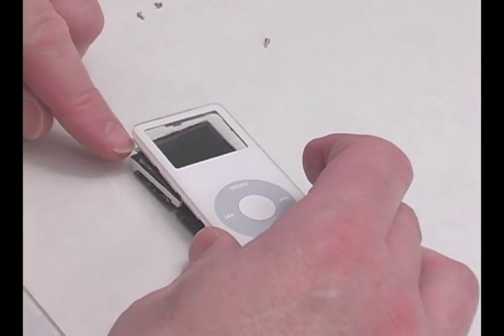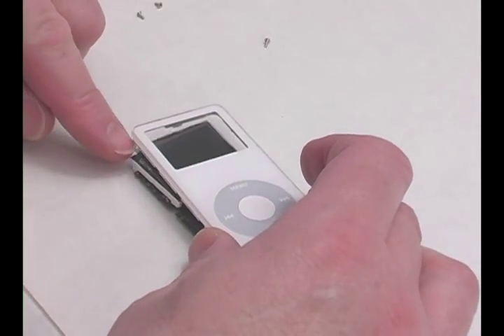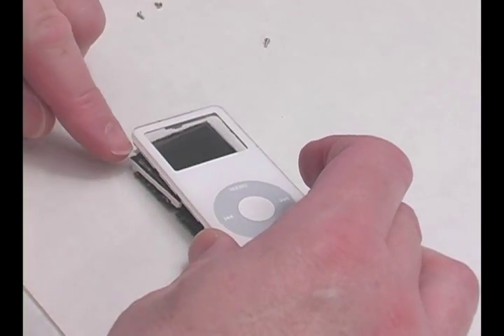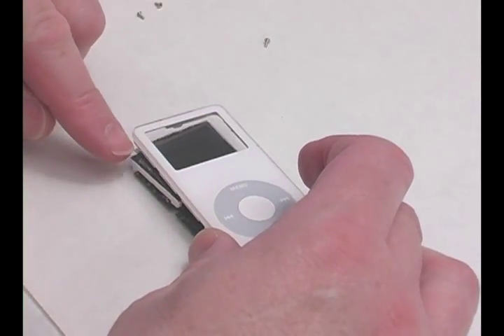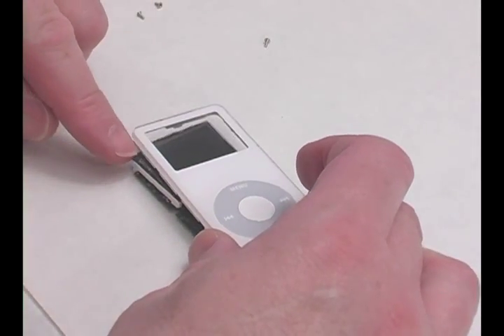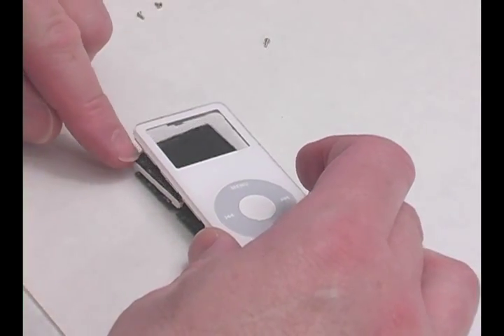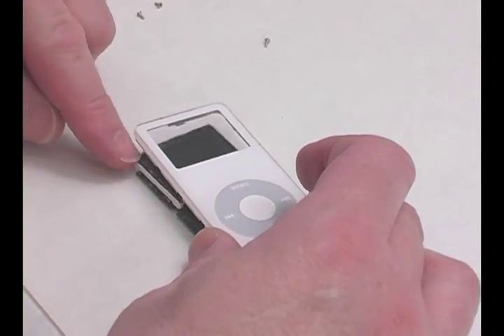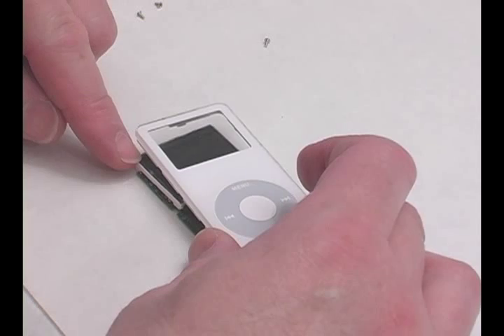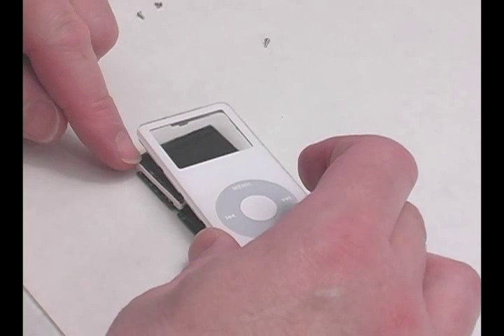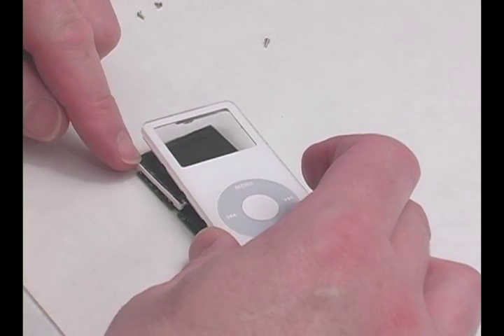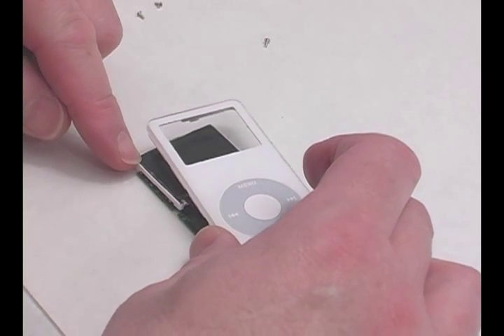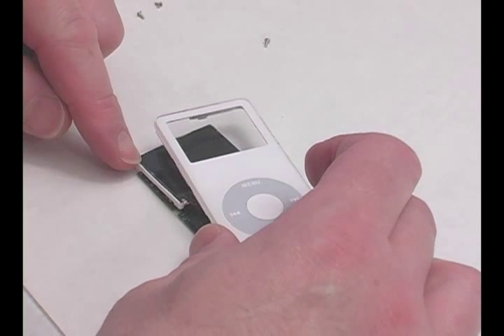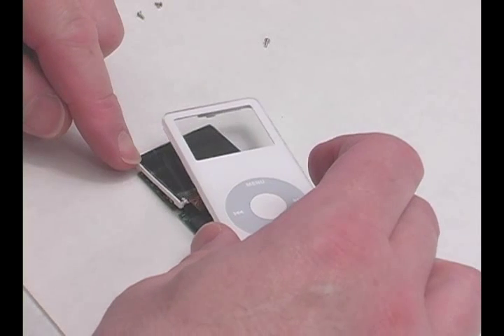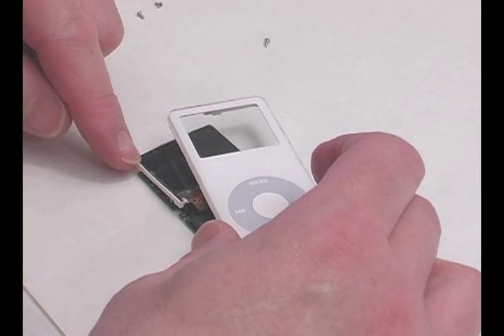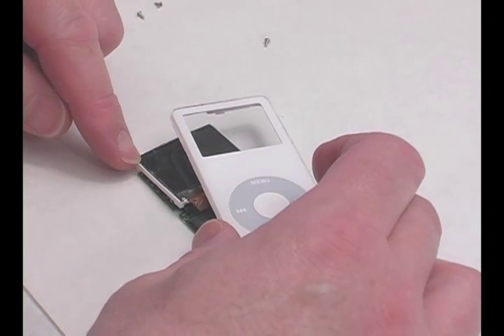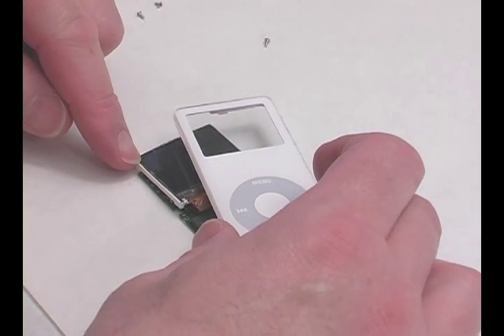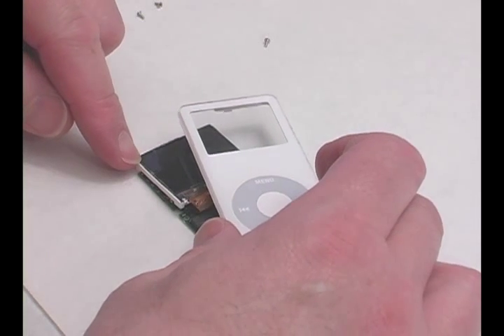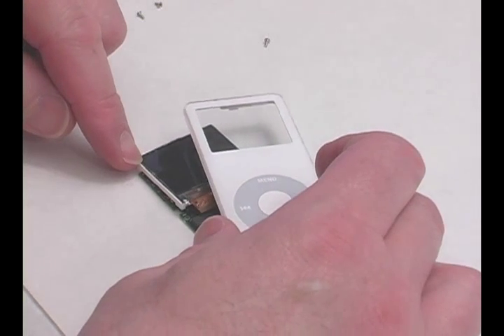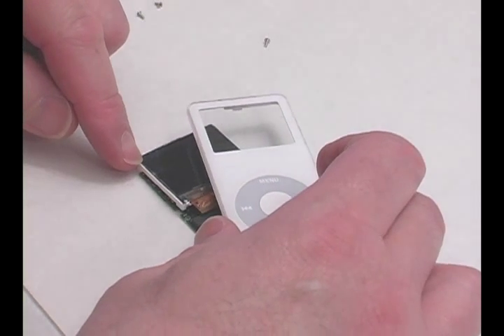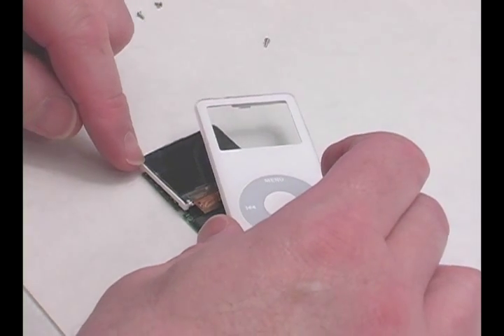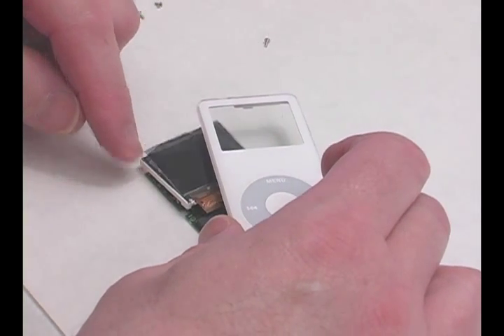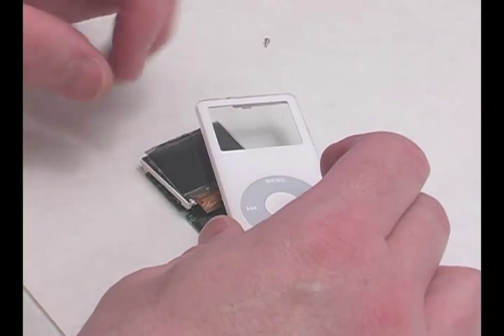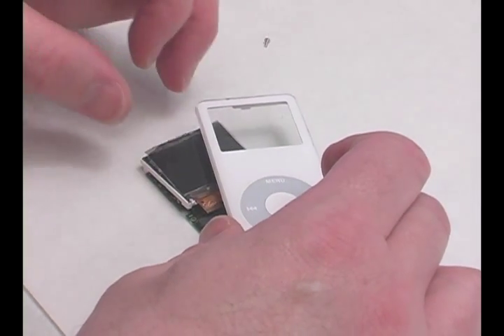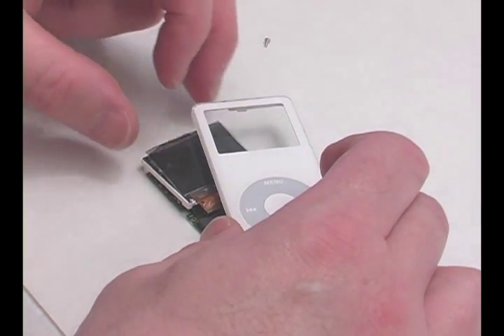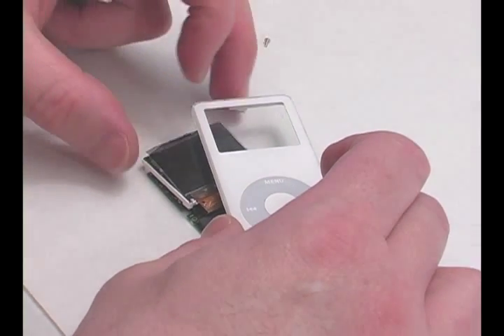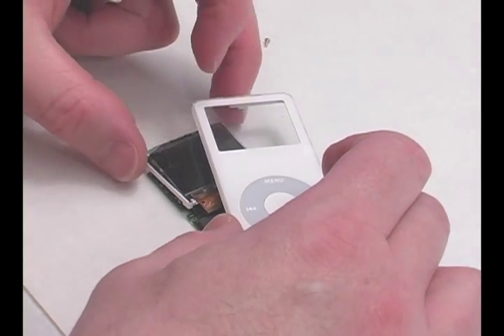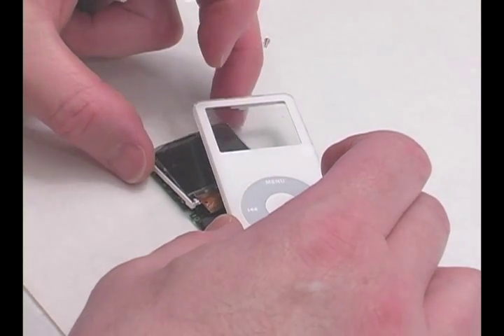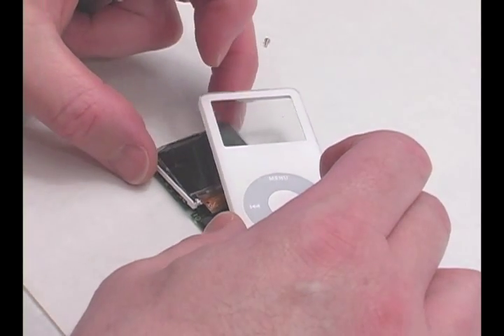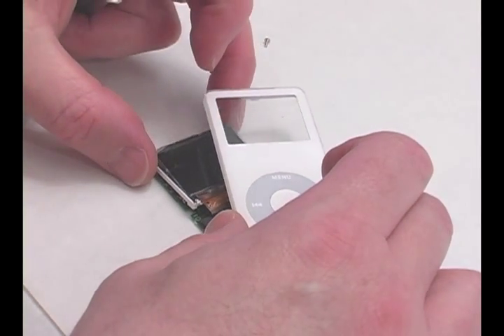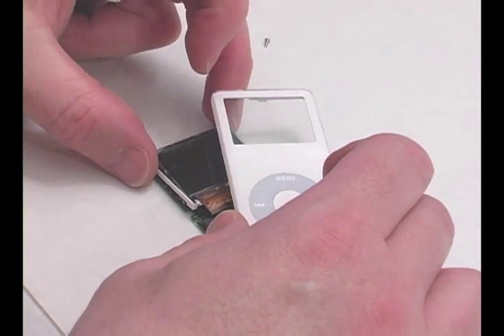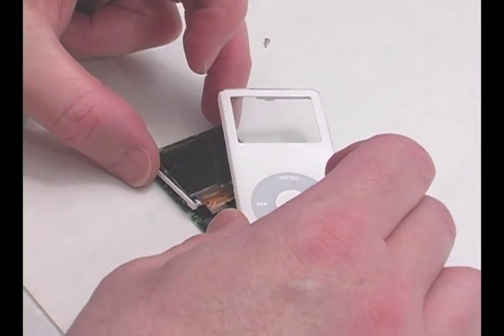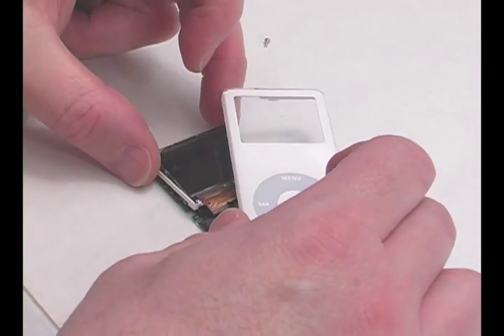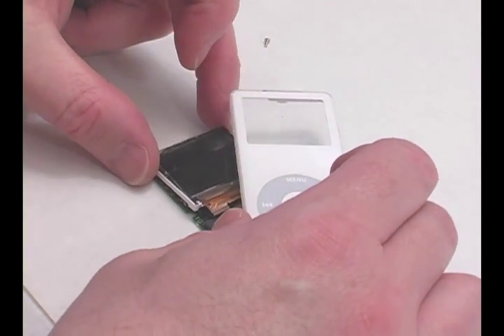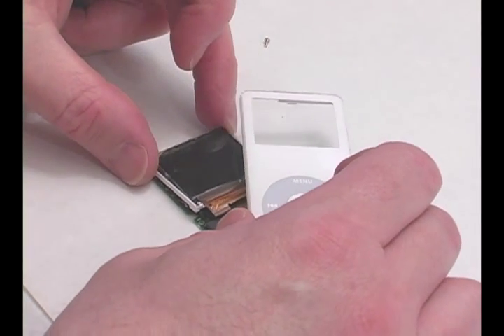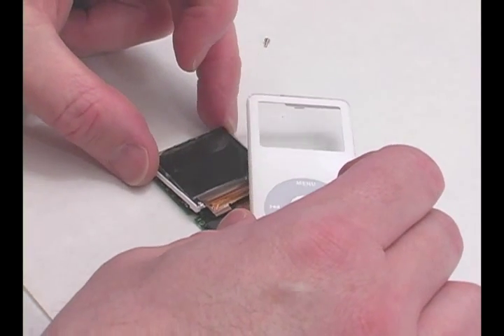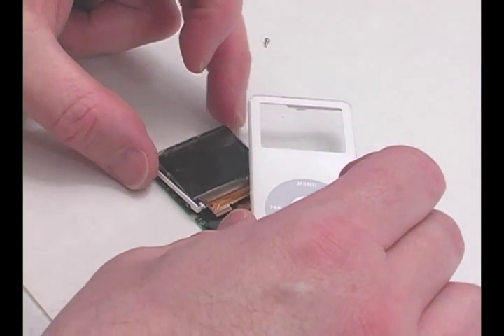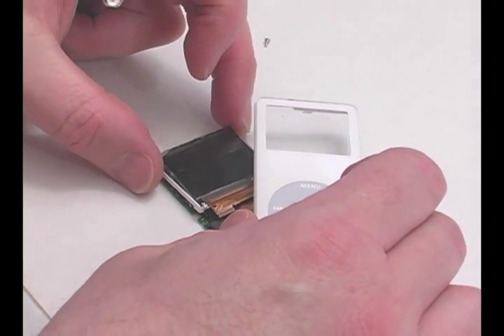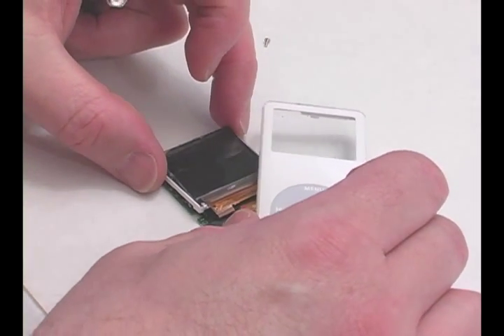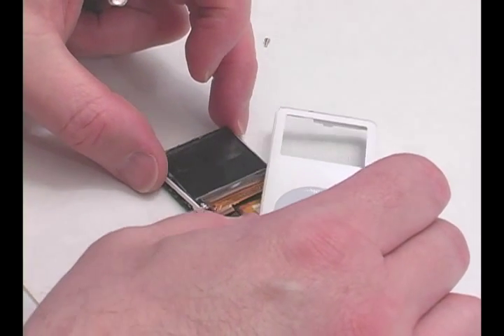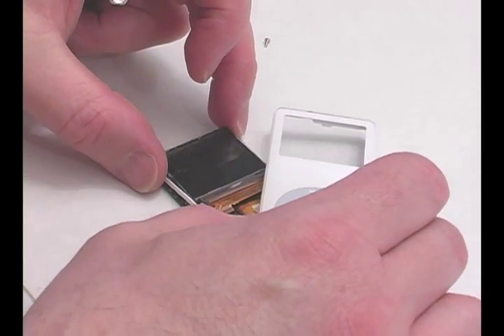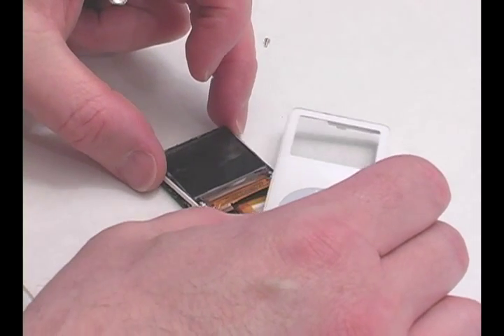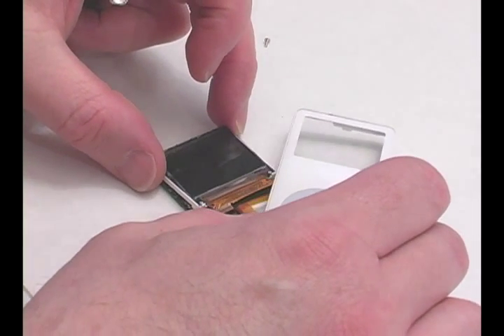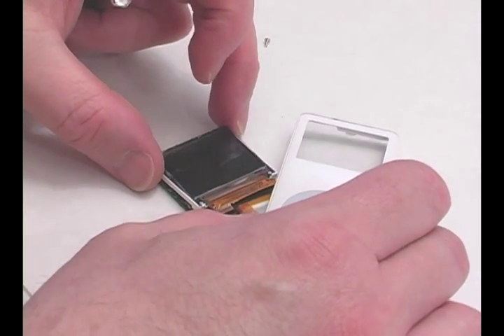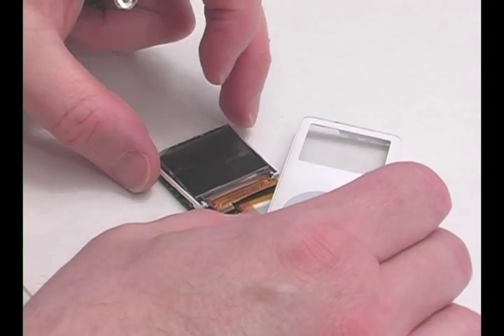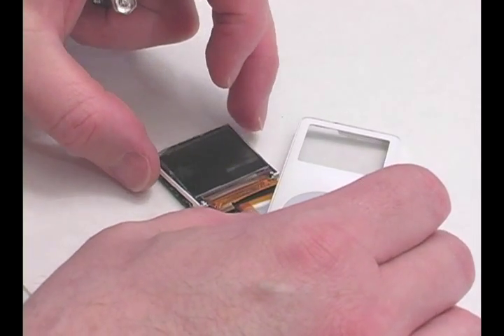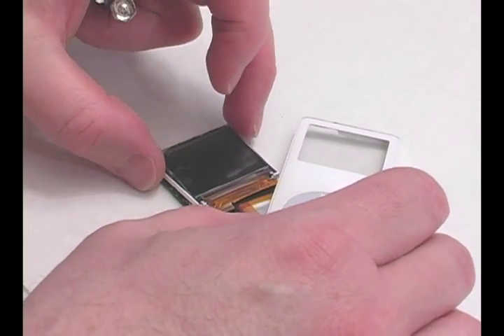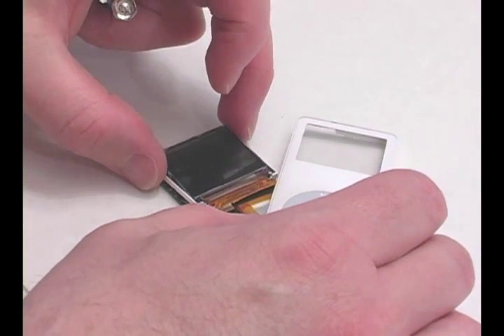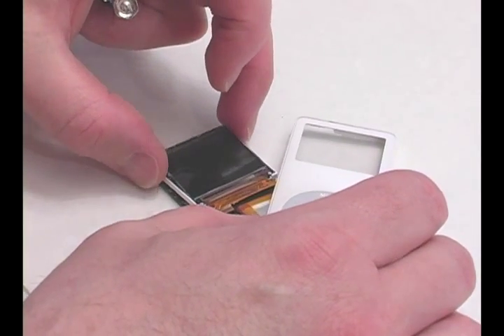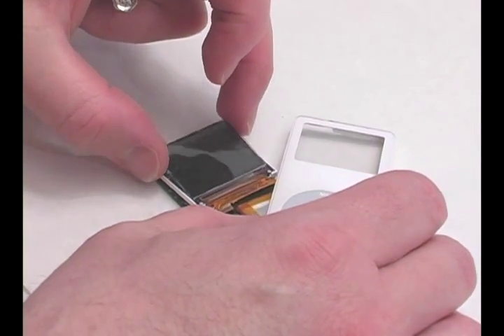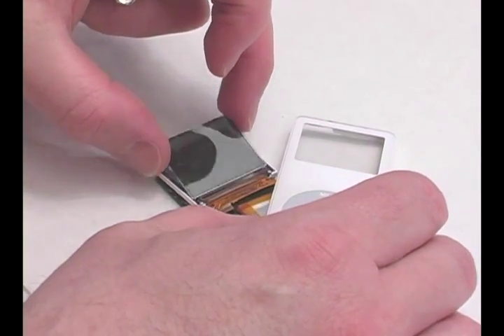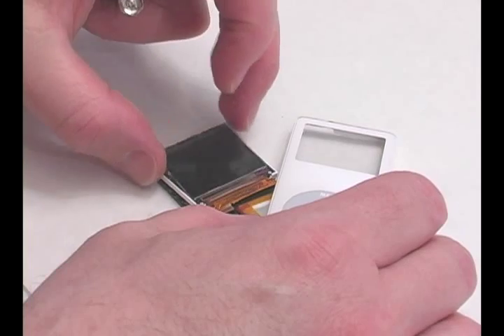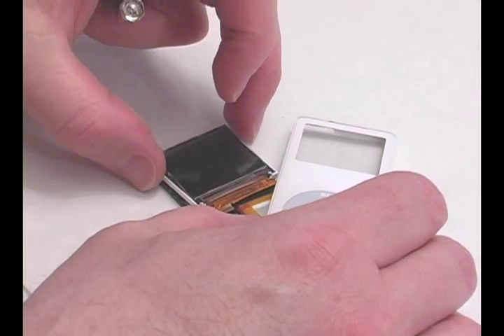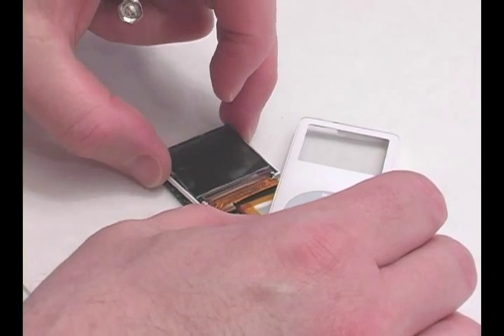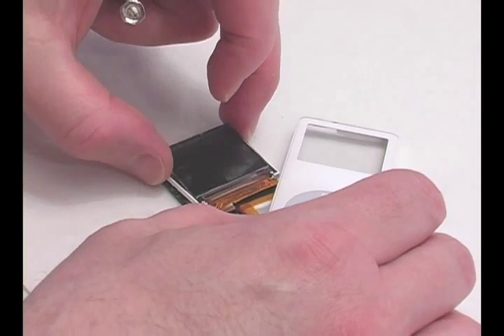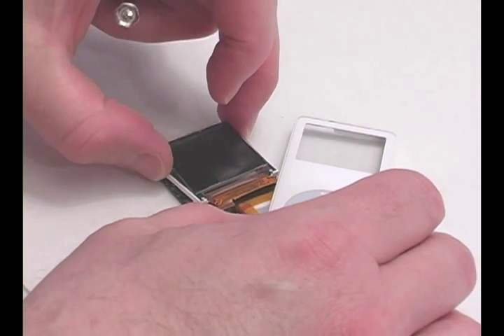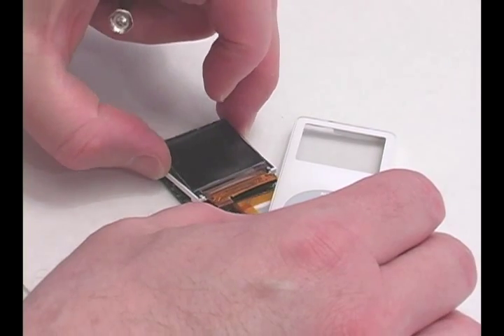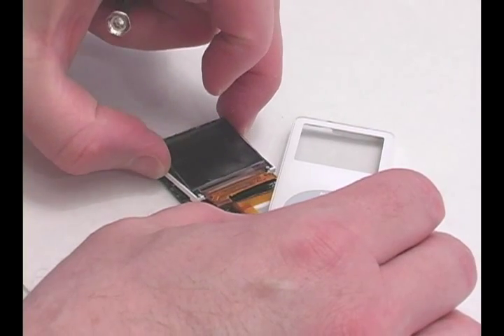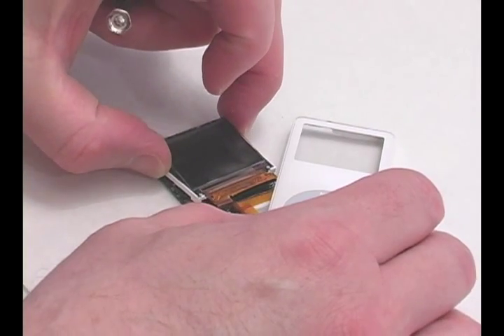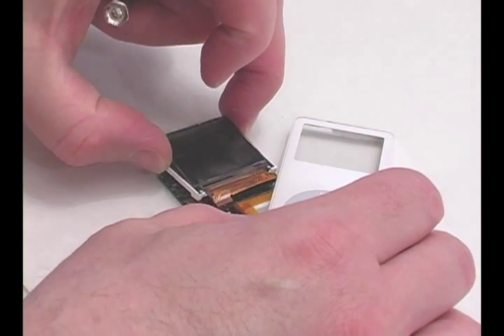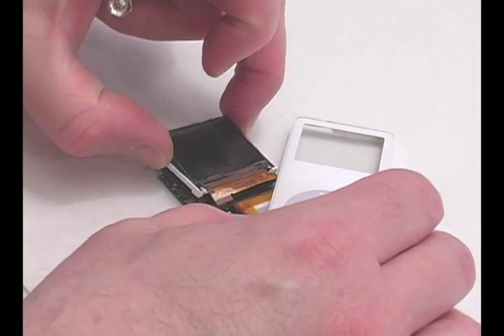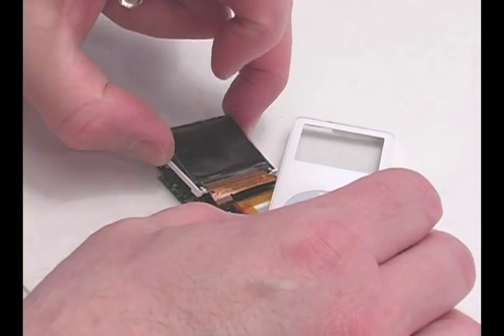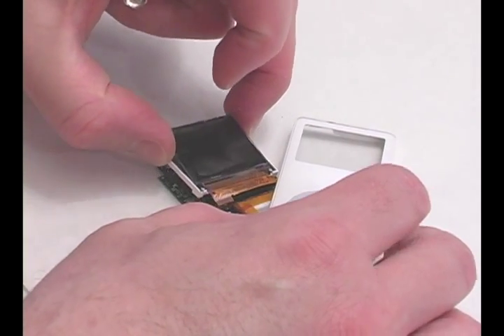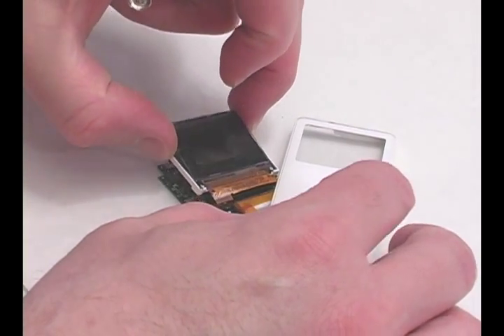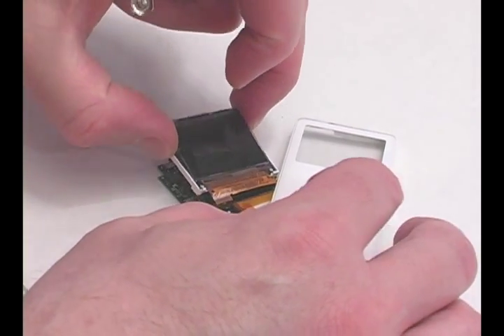Swing the faceplate over to expose the LCD. Pull out the LCD and flip it over to expose the LCD connector.